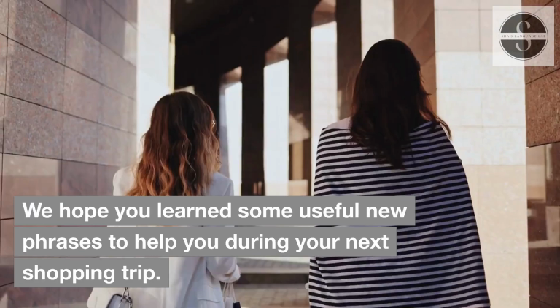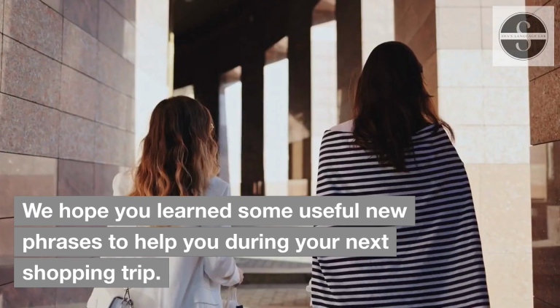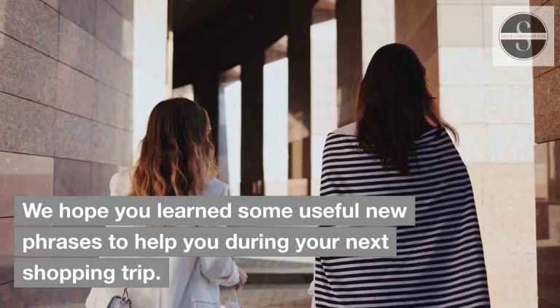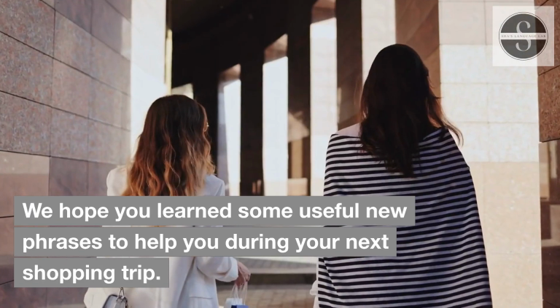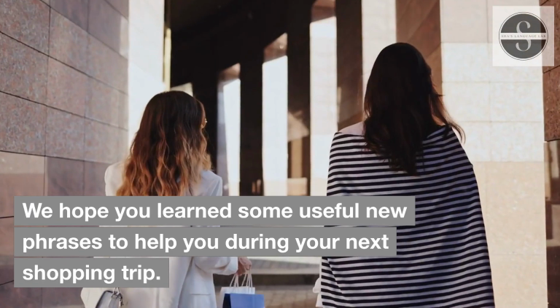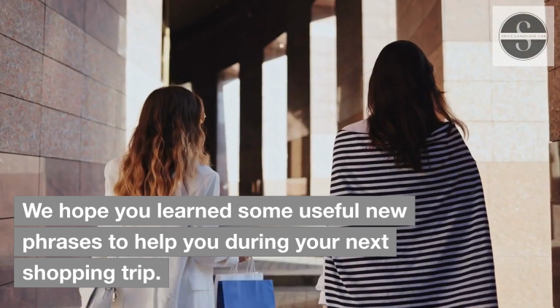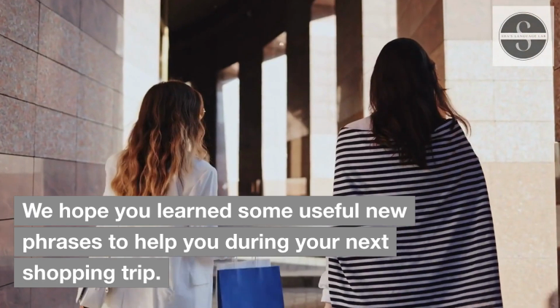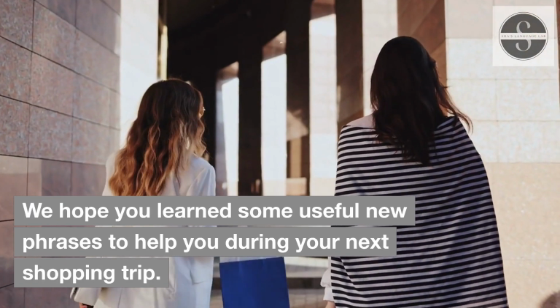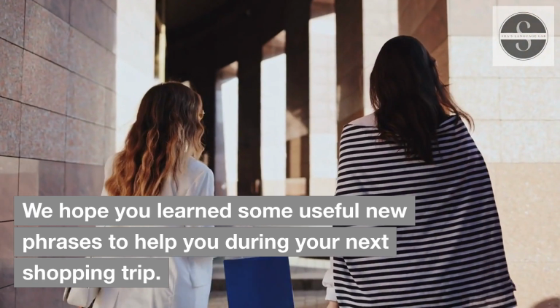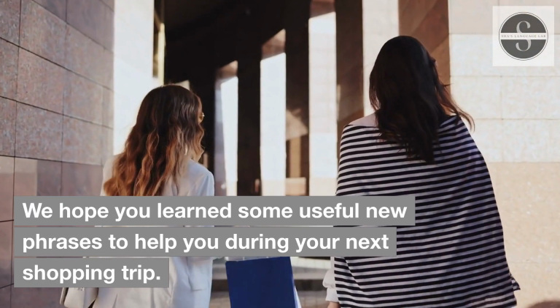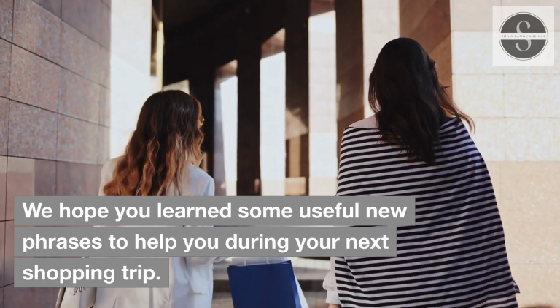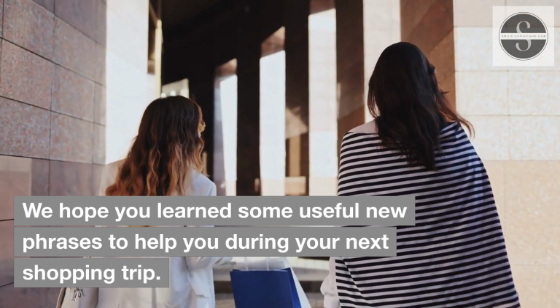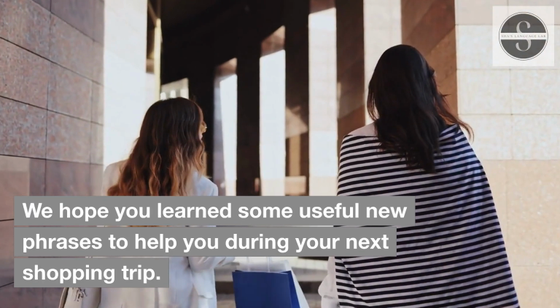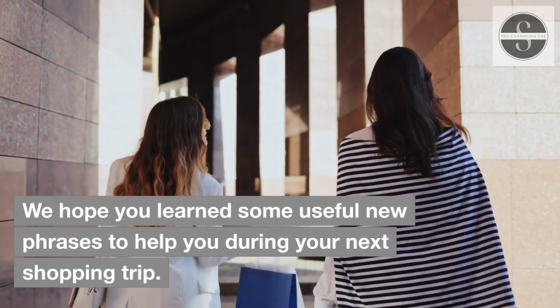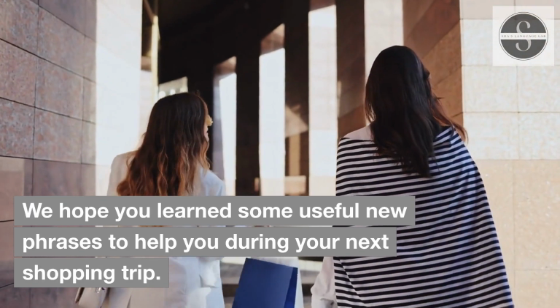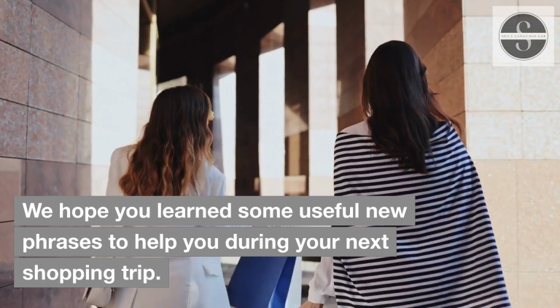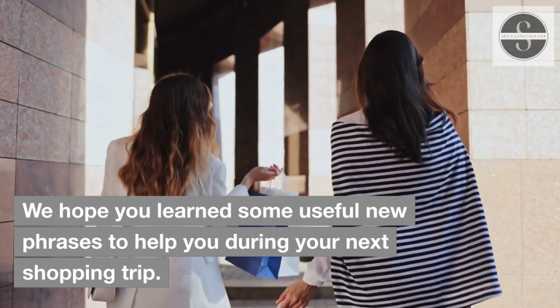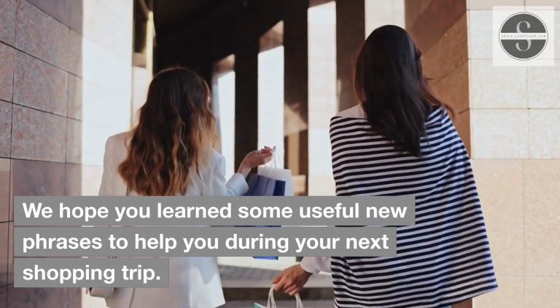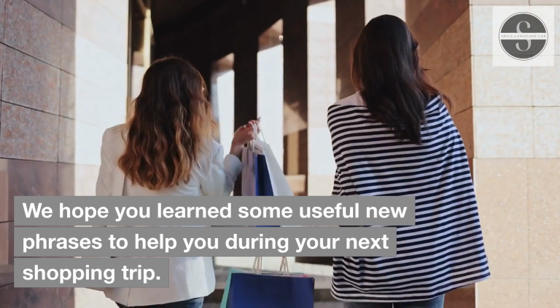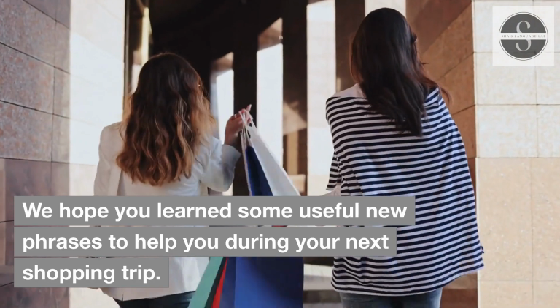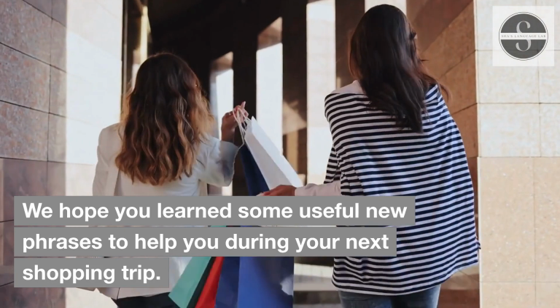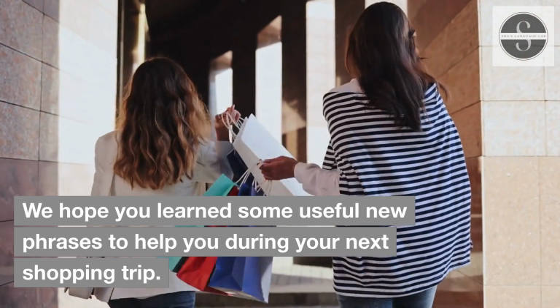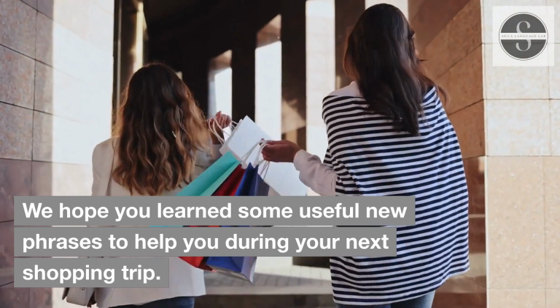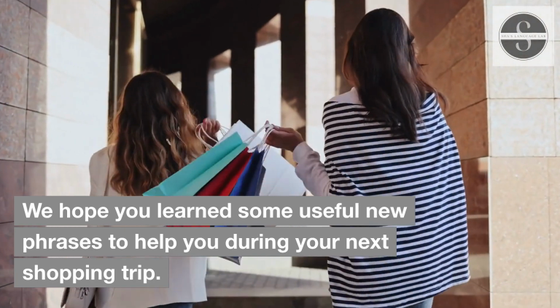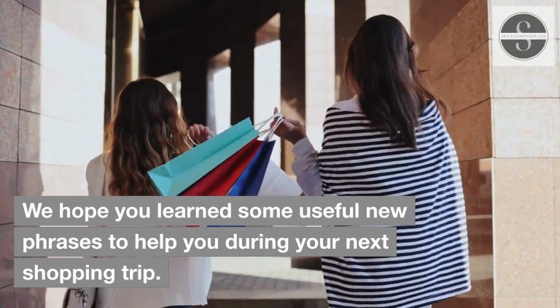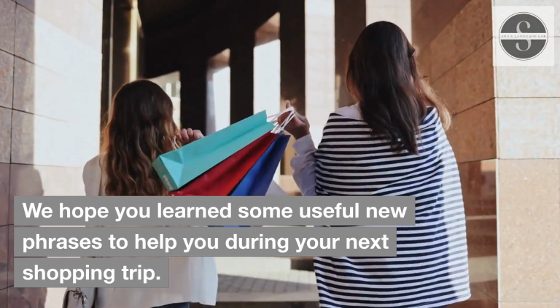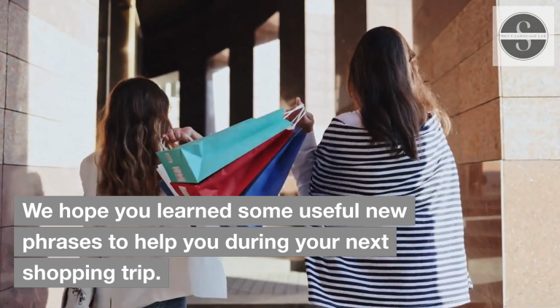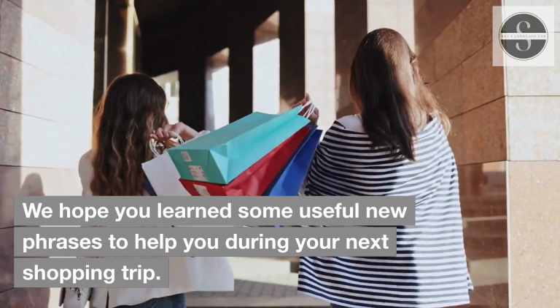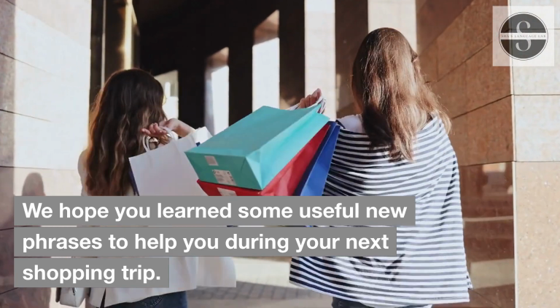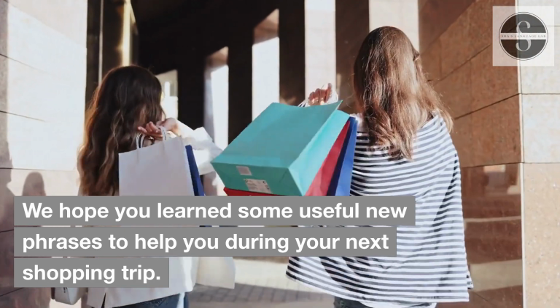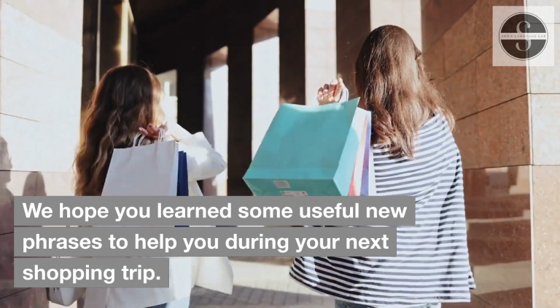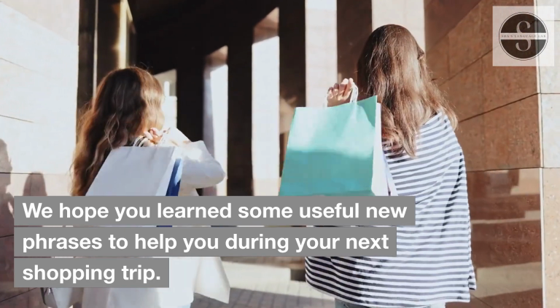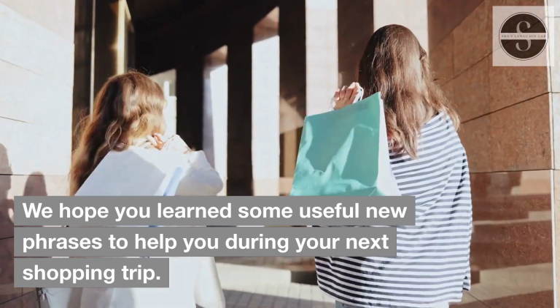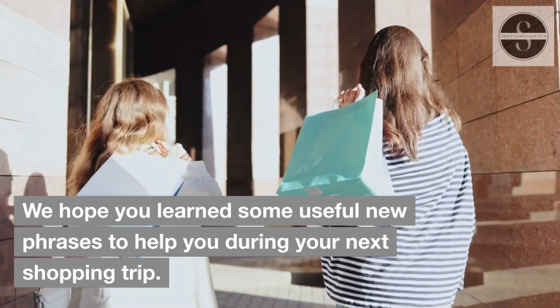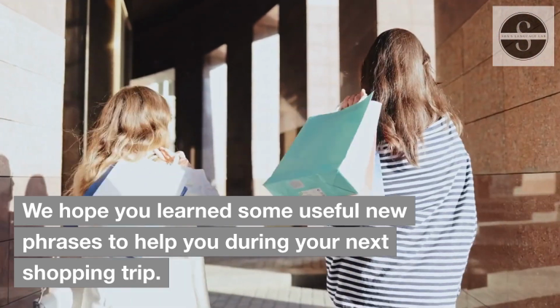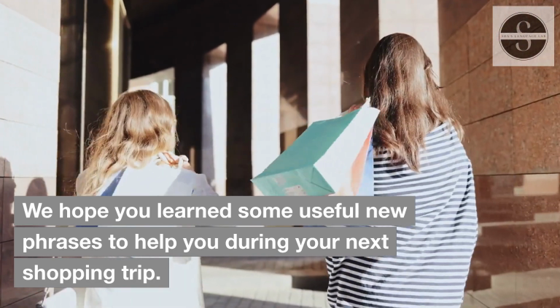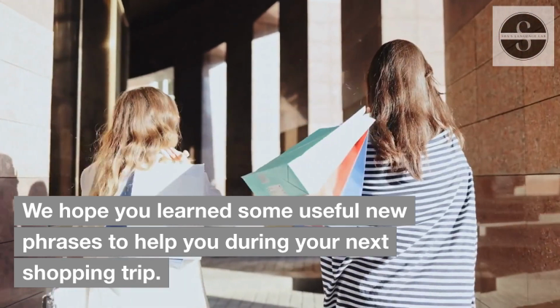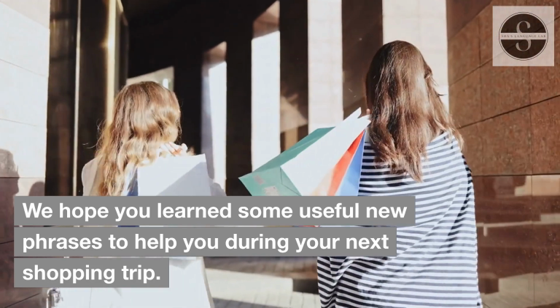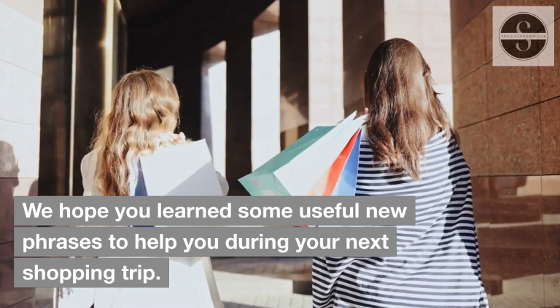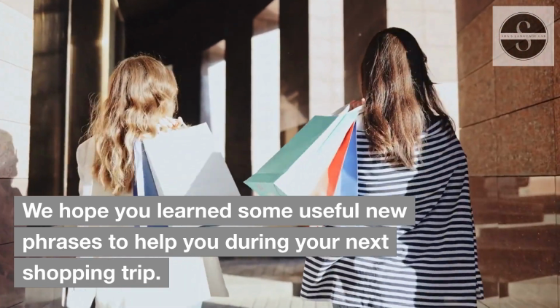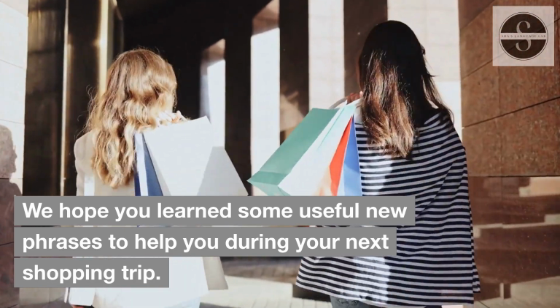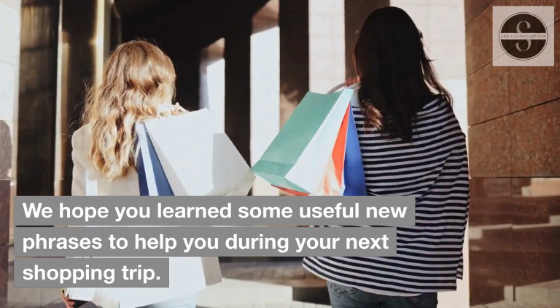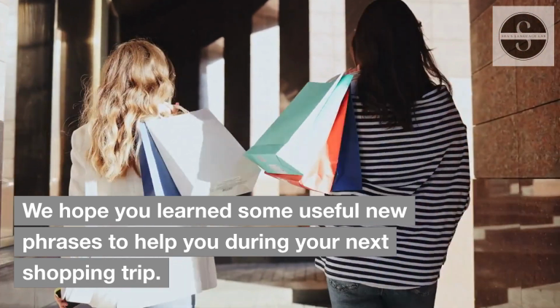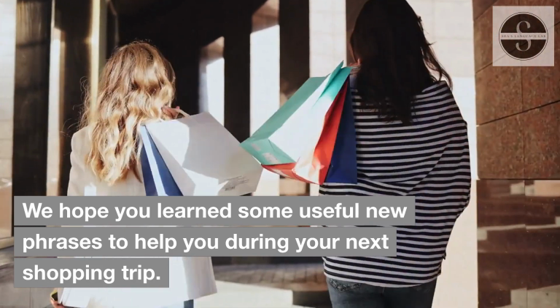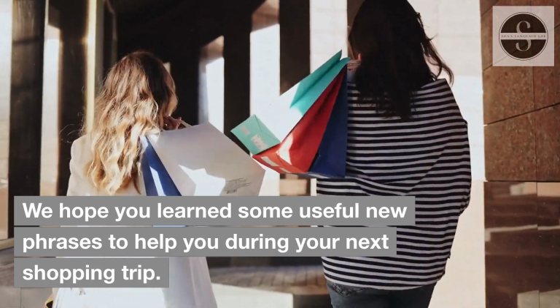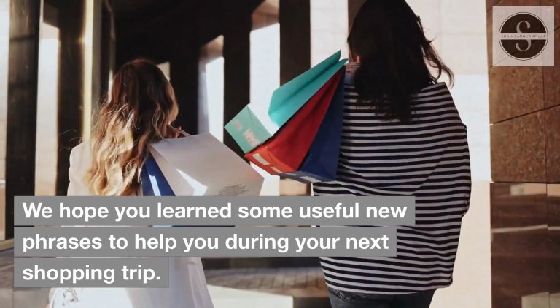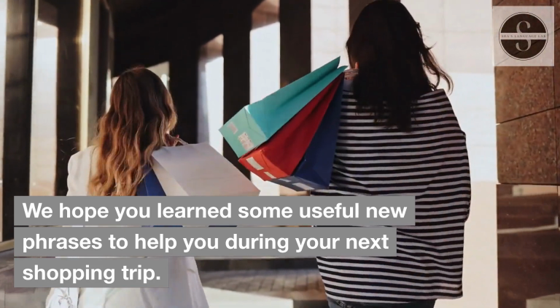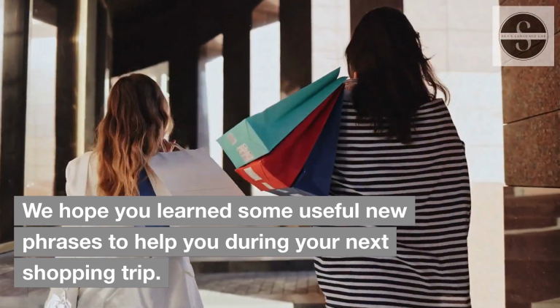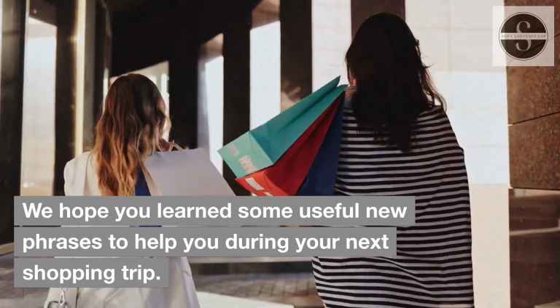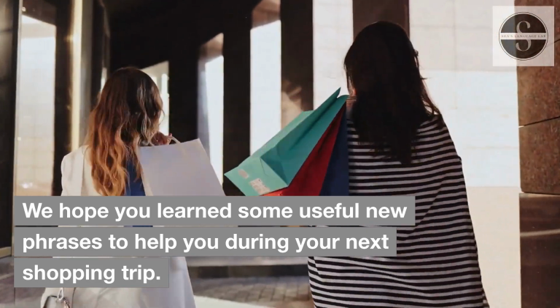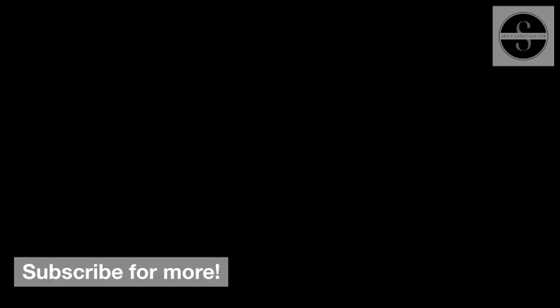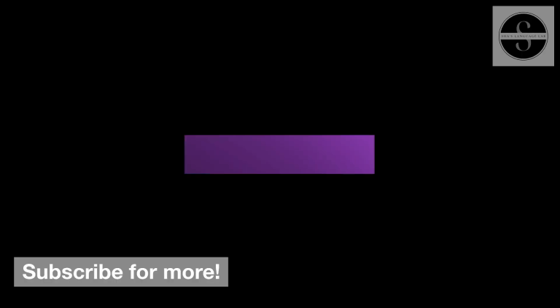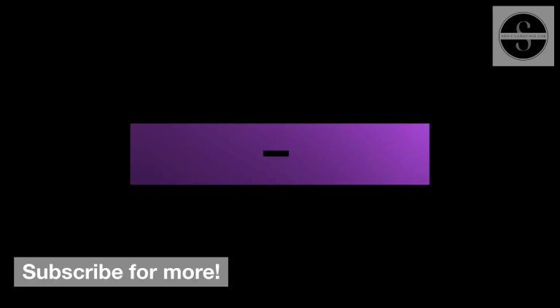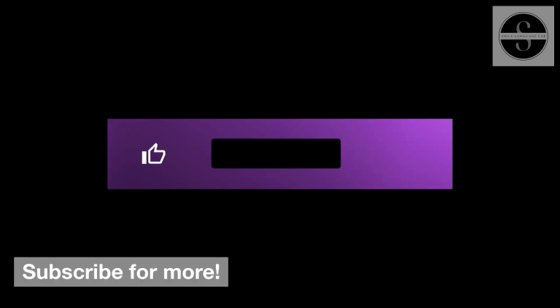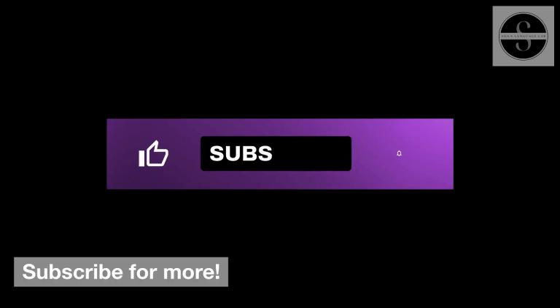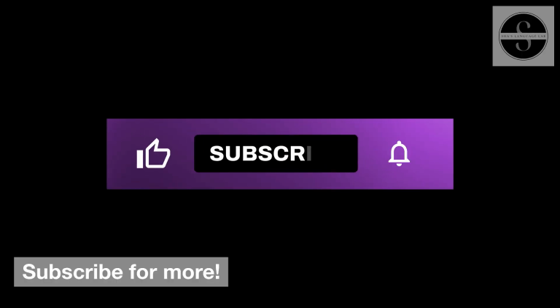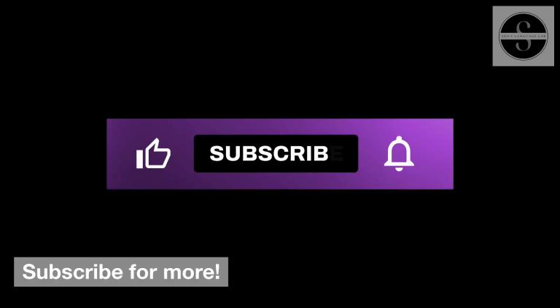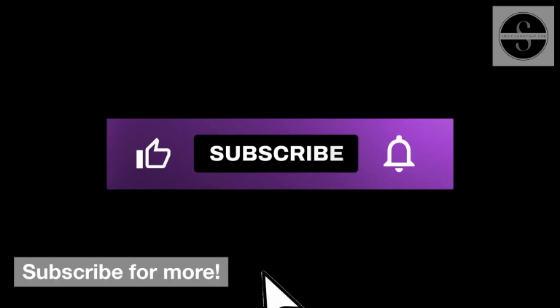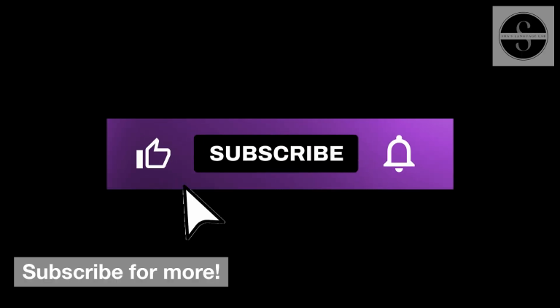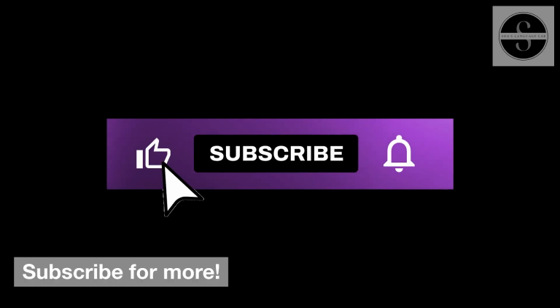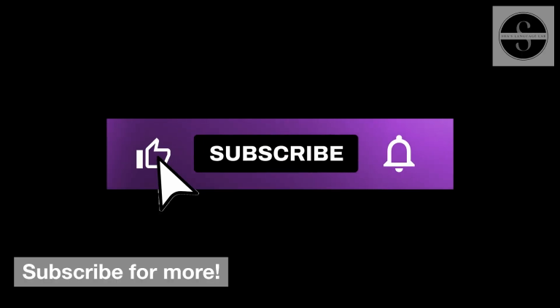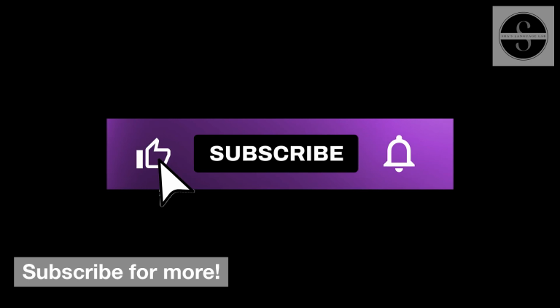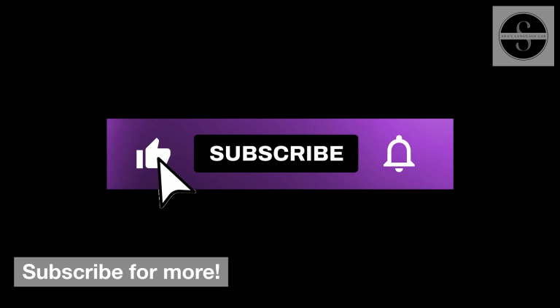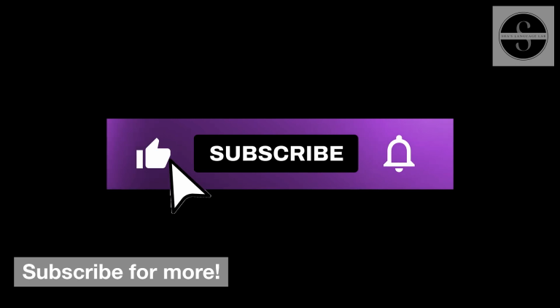We hope you learned some useful new phrases to help you during your next shopping trip. Subscribe for more.